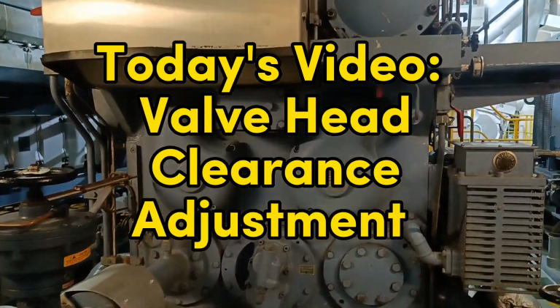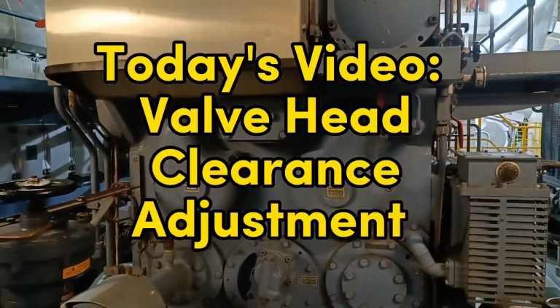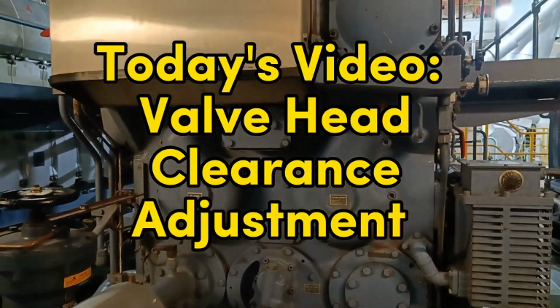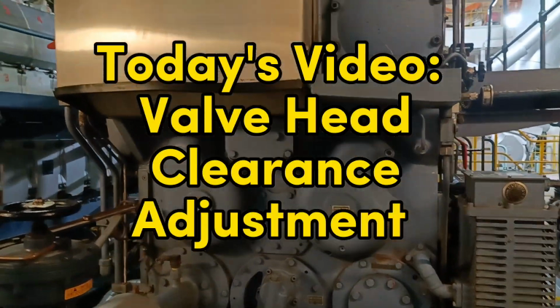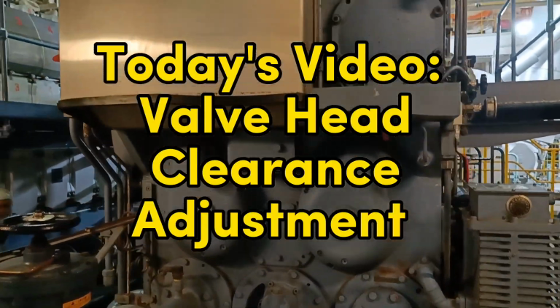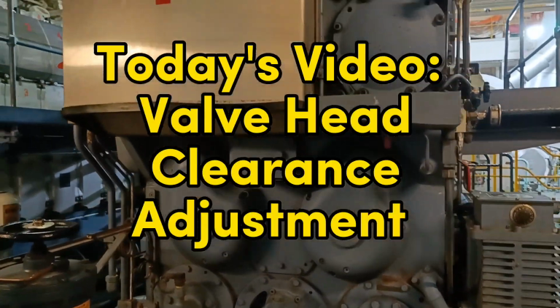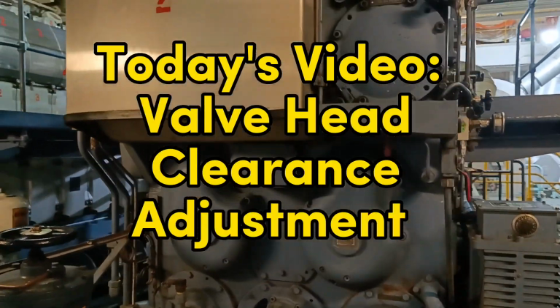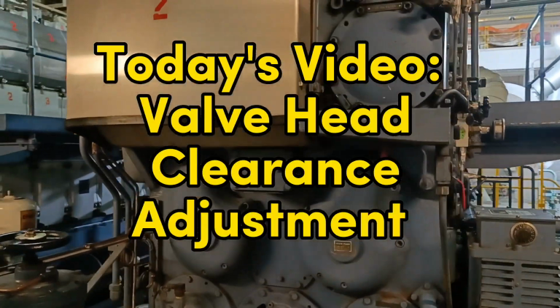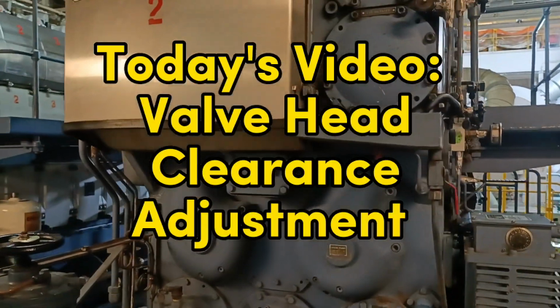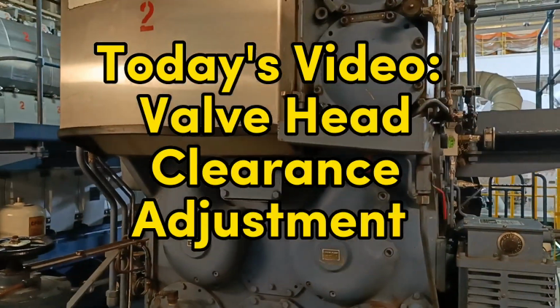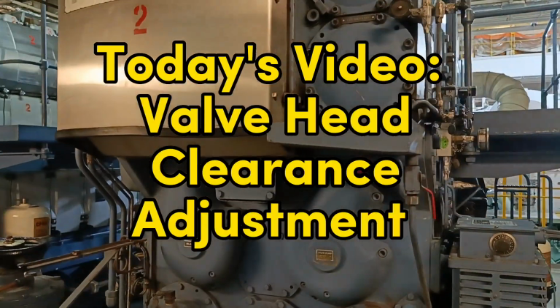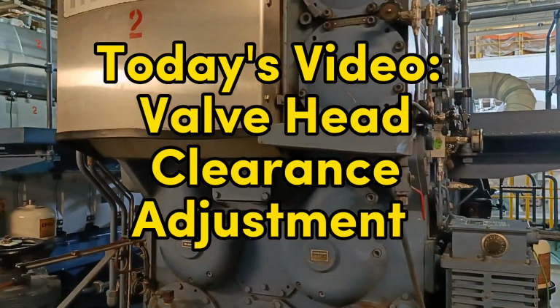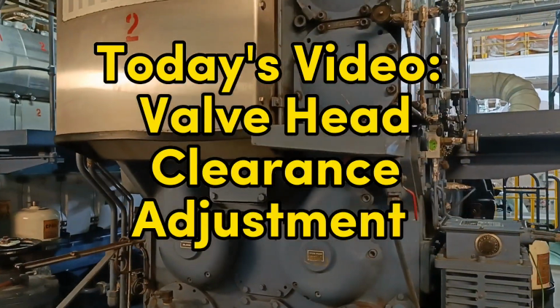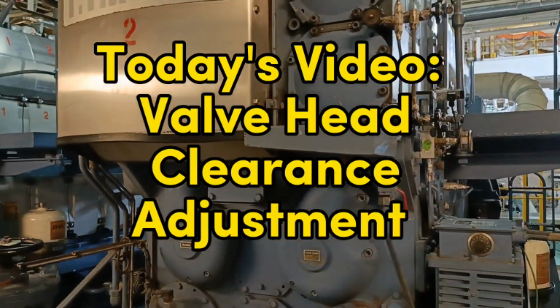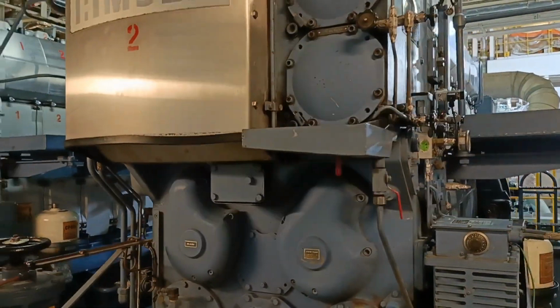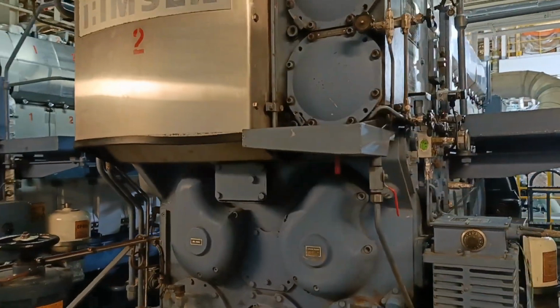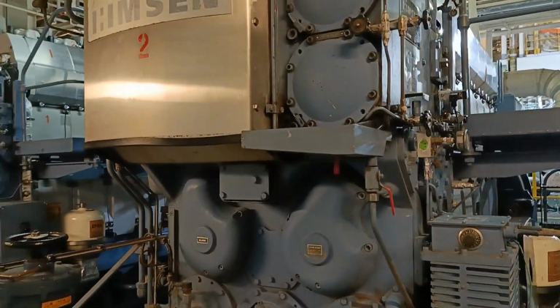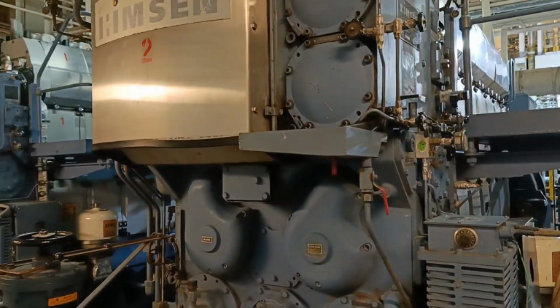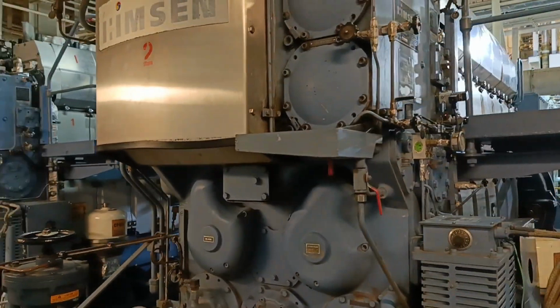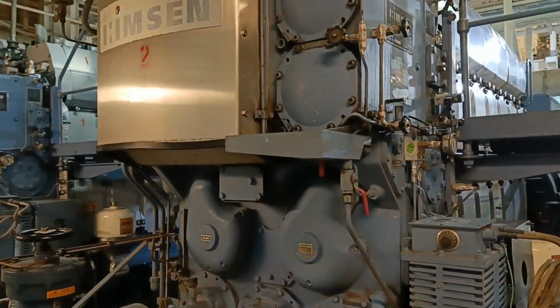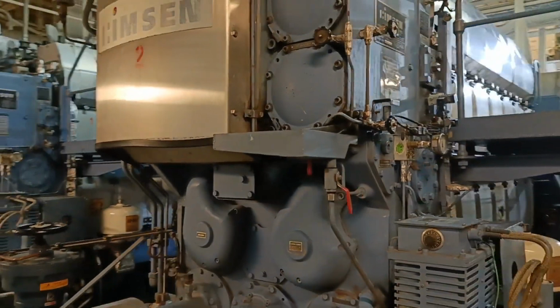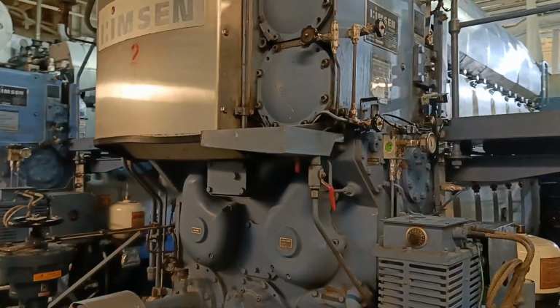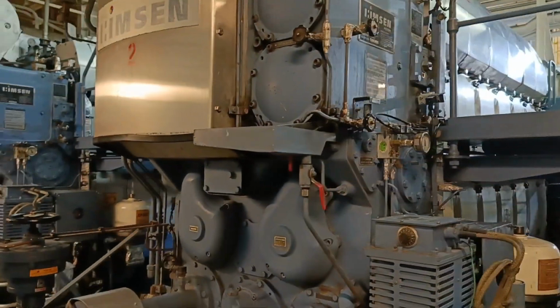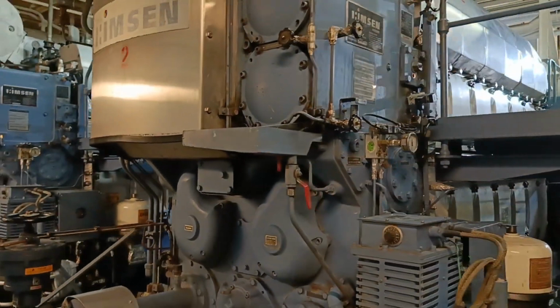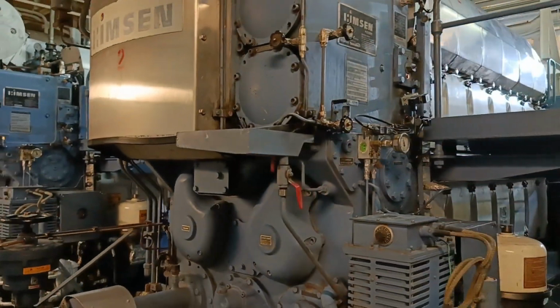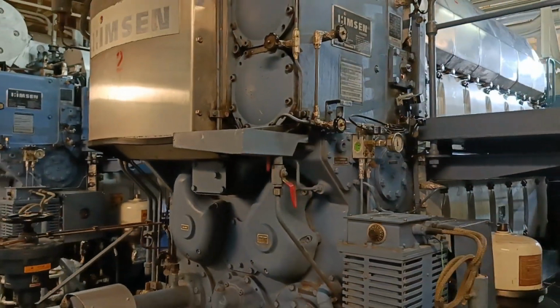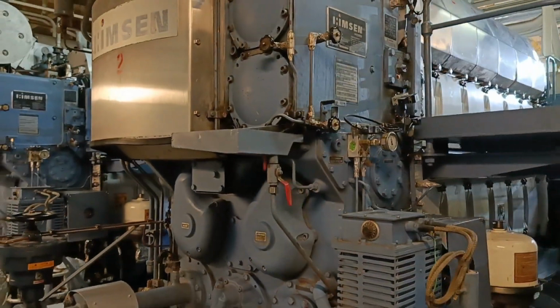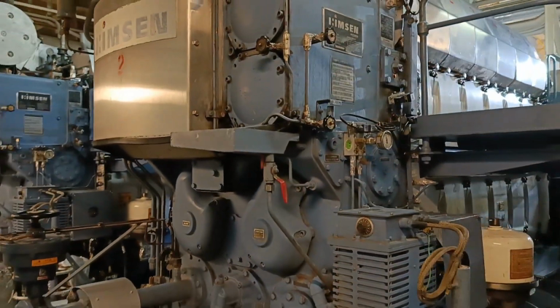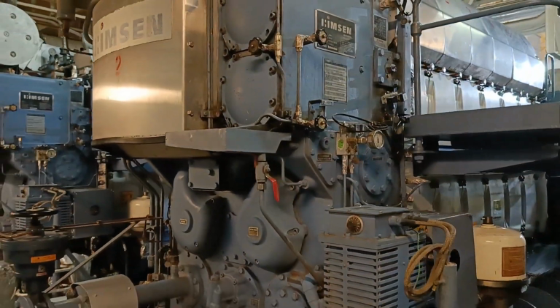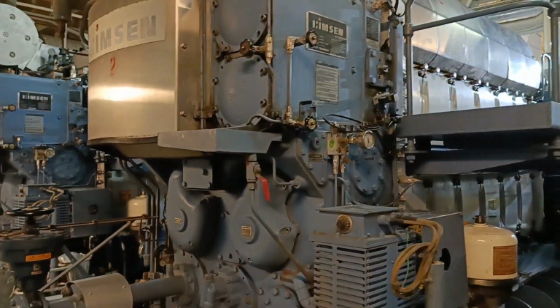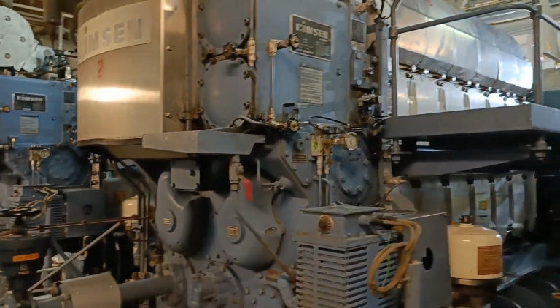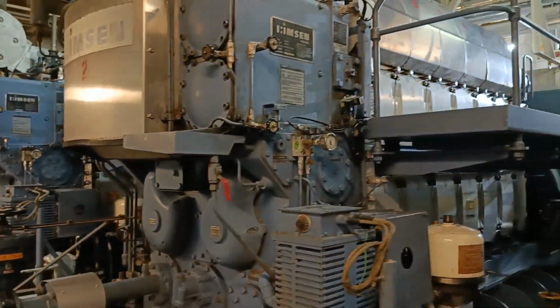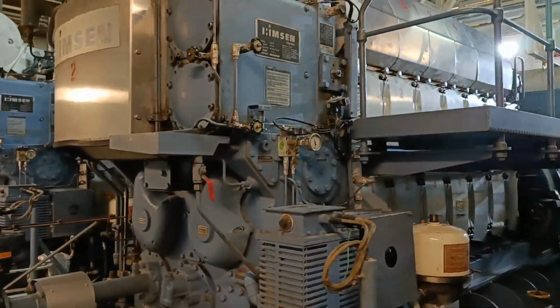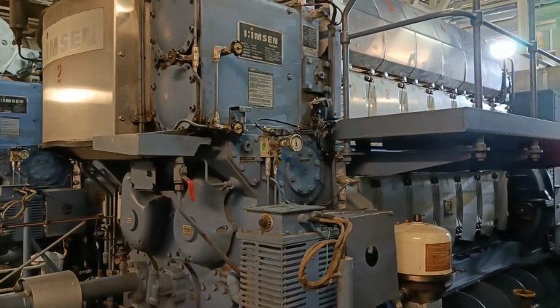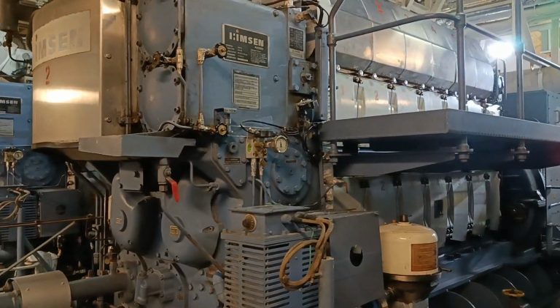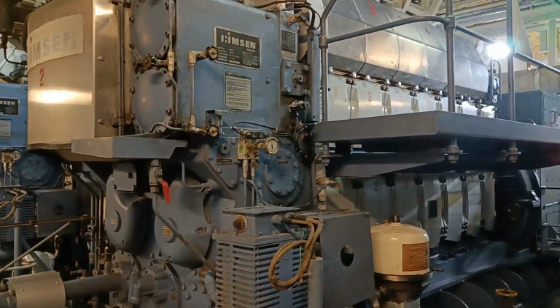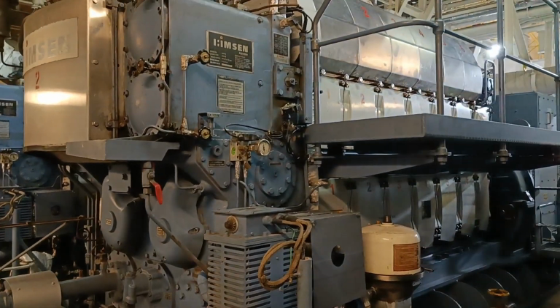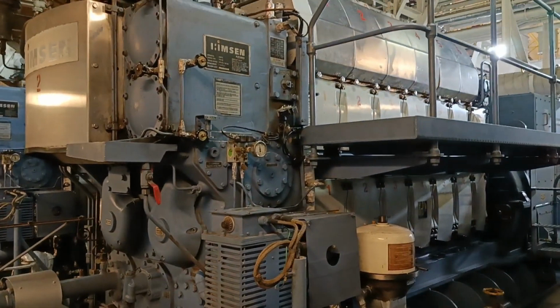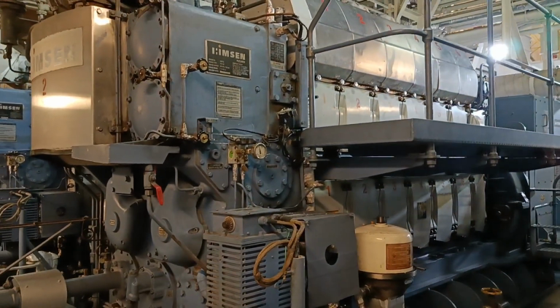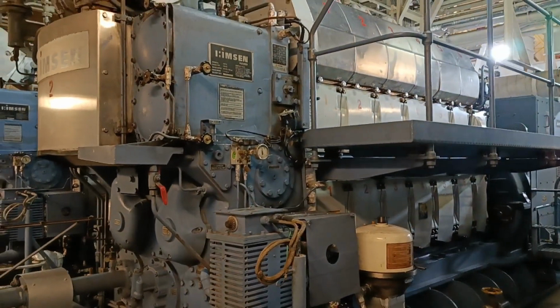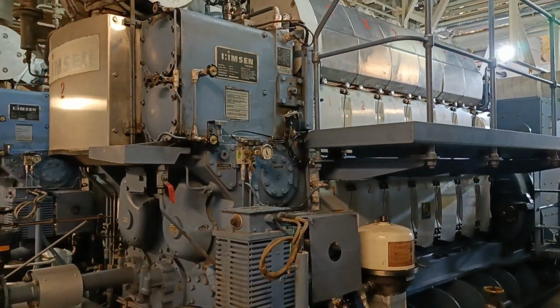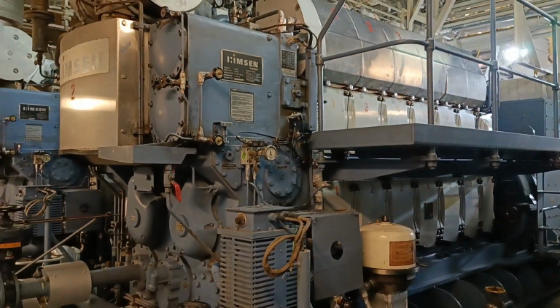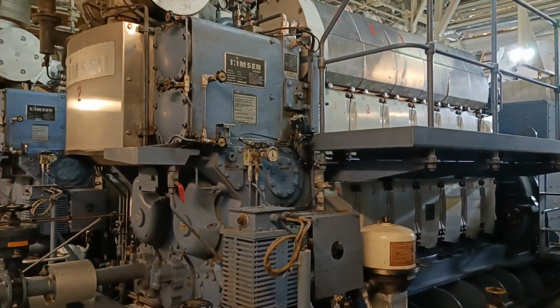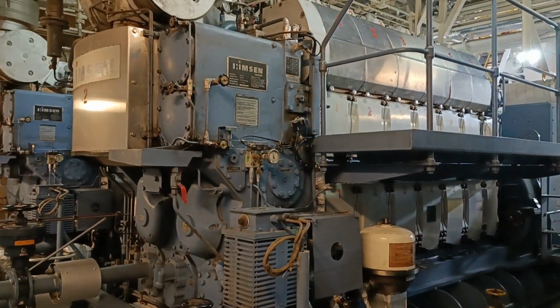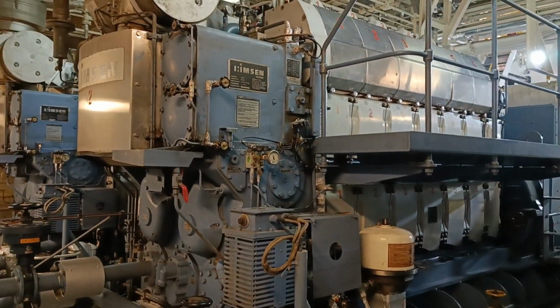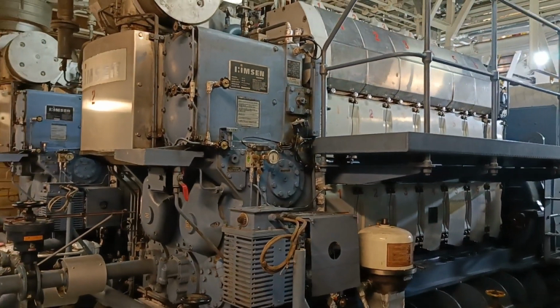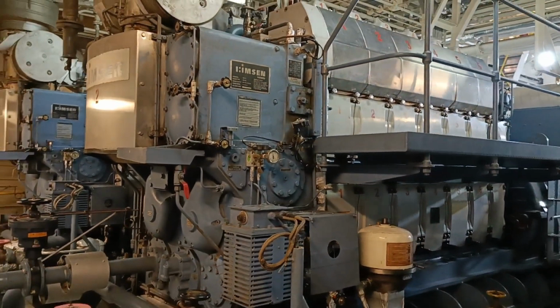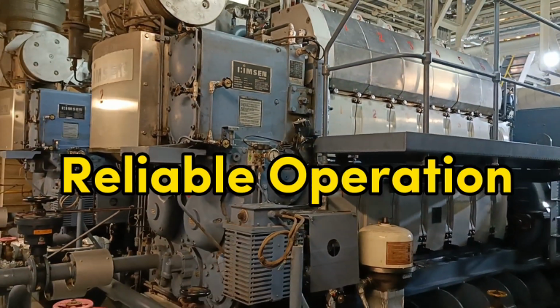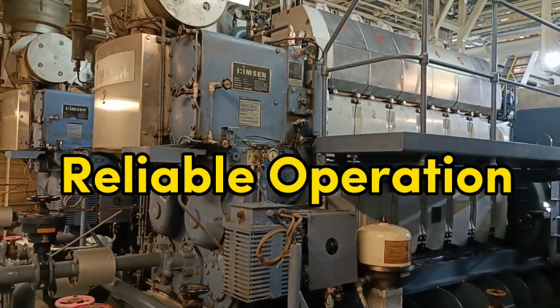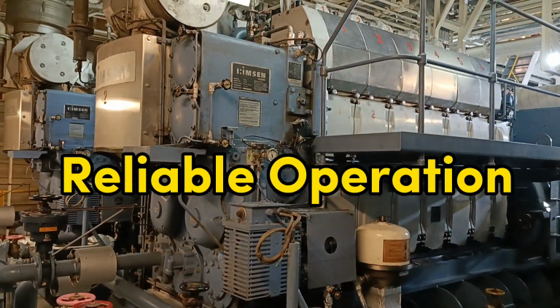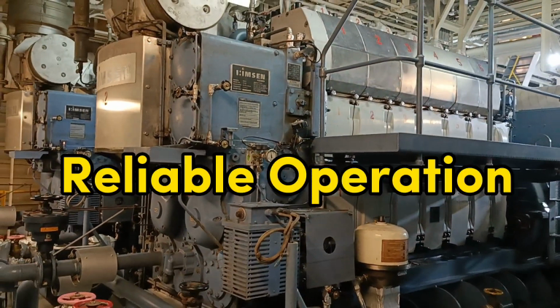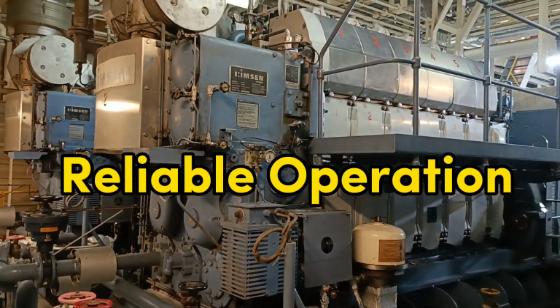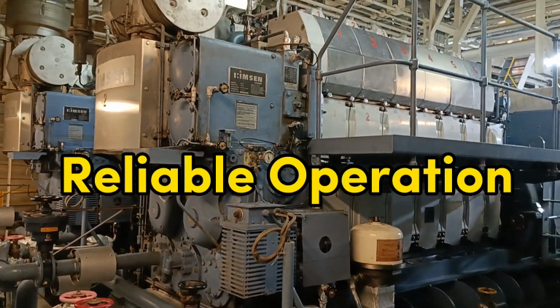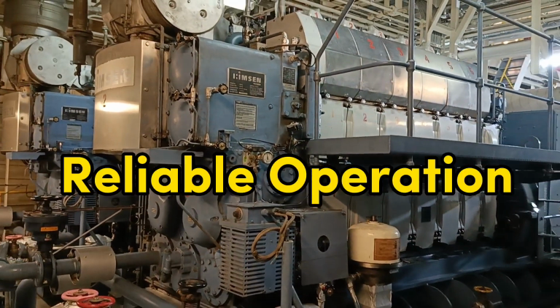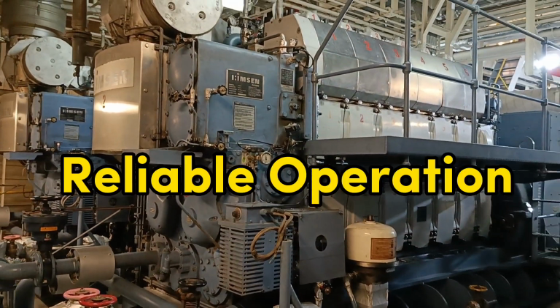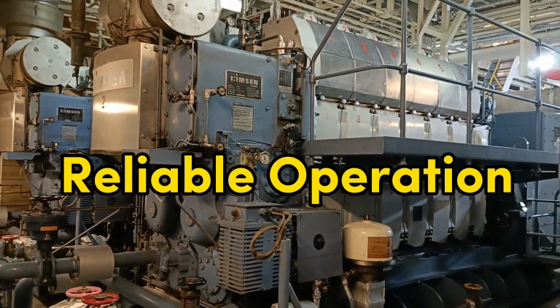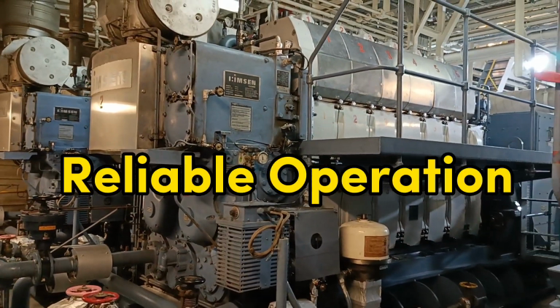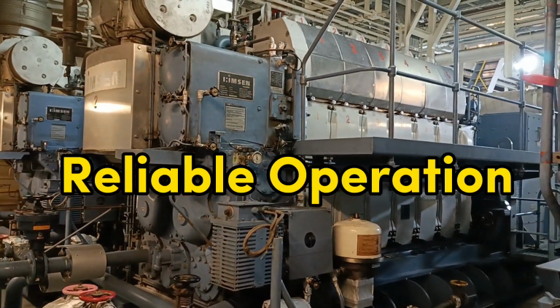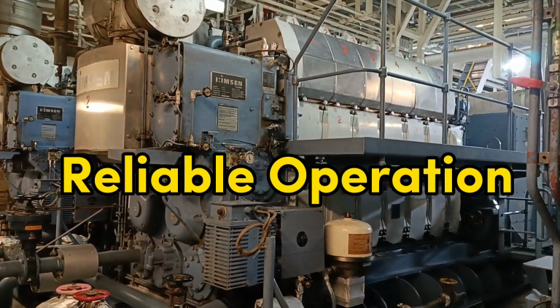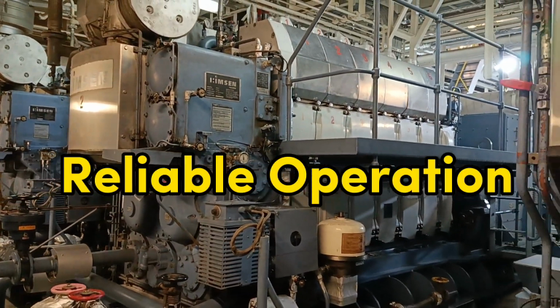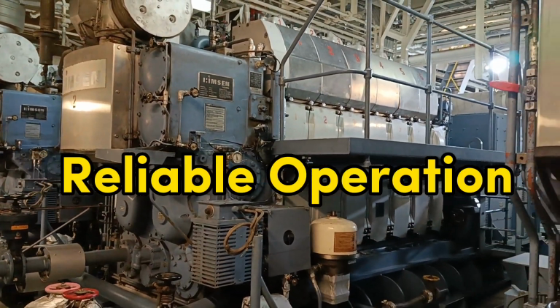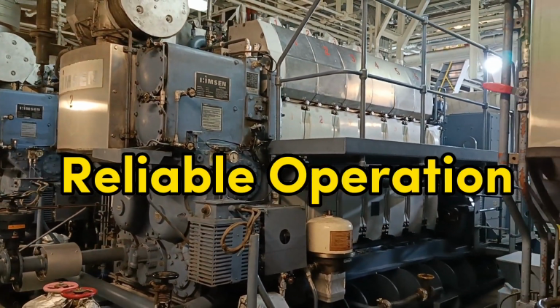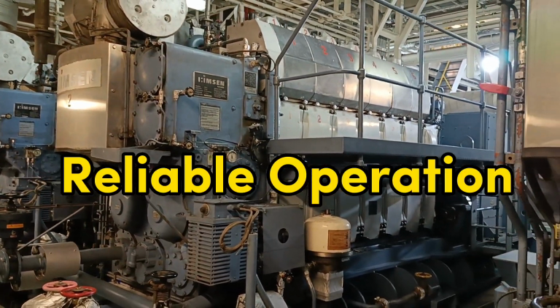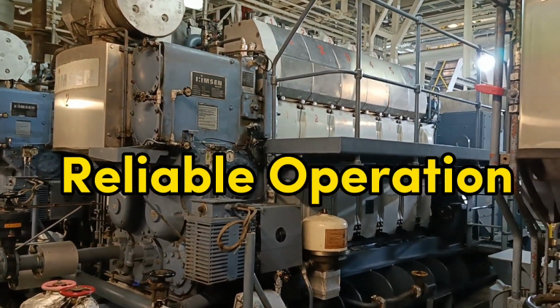Valve clearance adjustment is done after yoke balancing. Valve head clearance adjustment is critical for reliable operation of the engine.